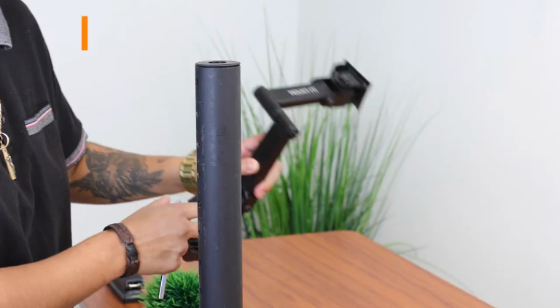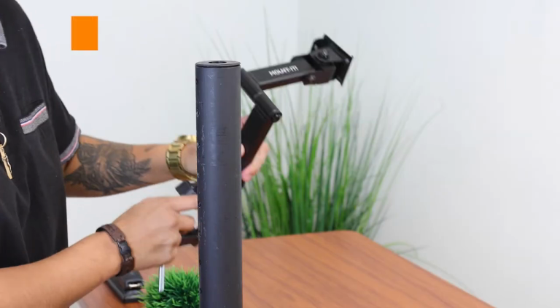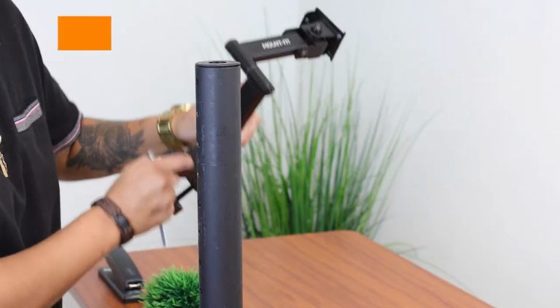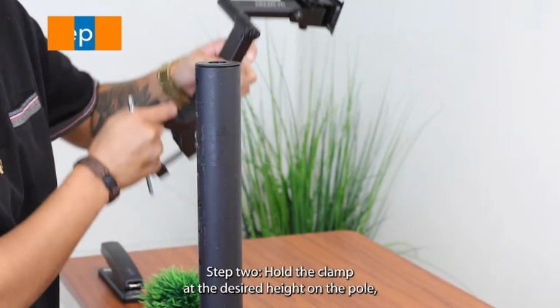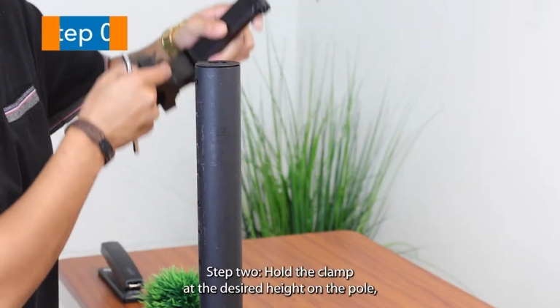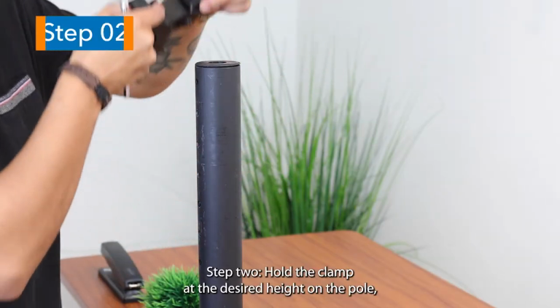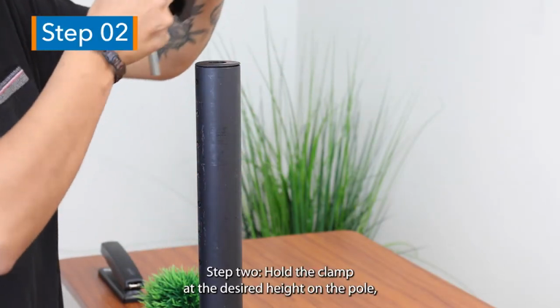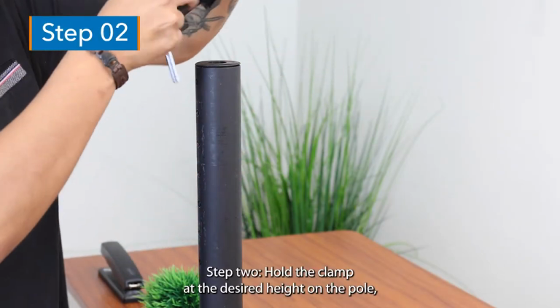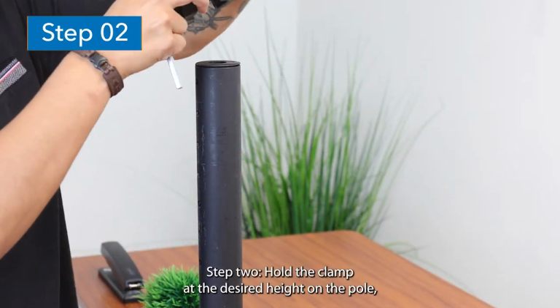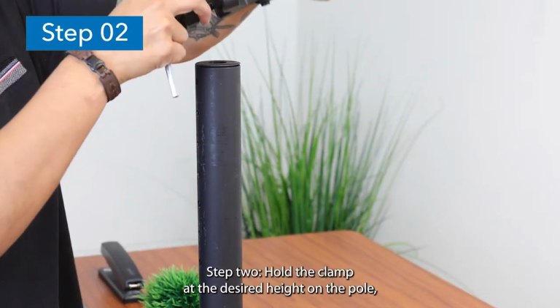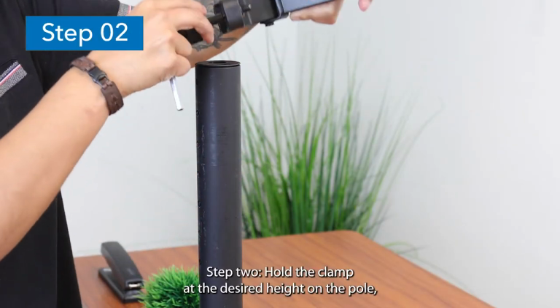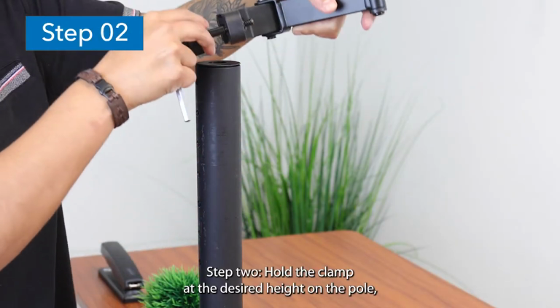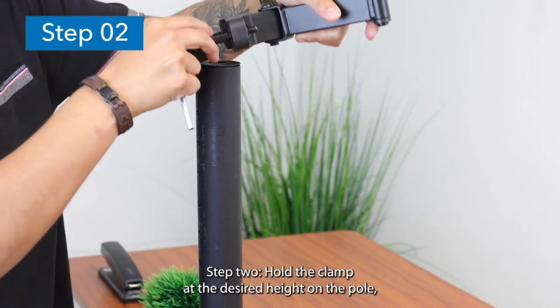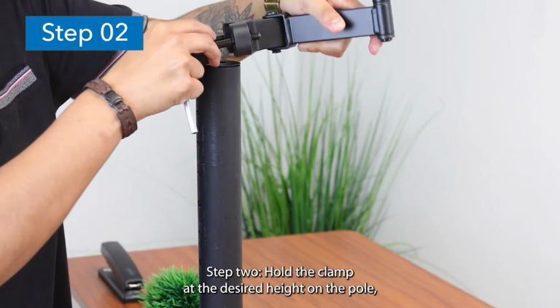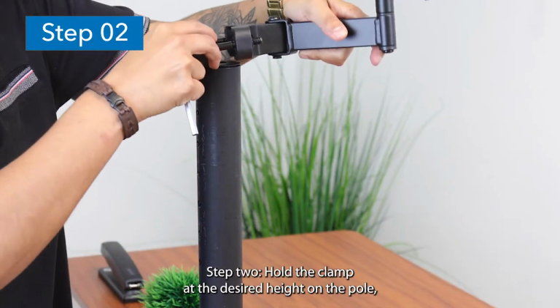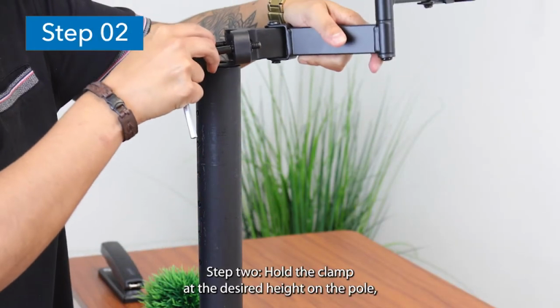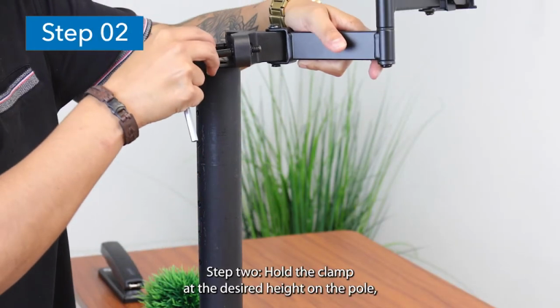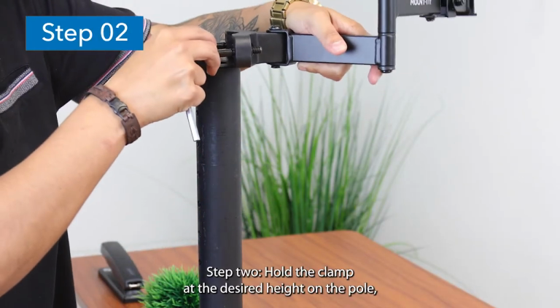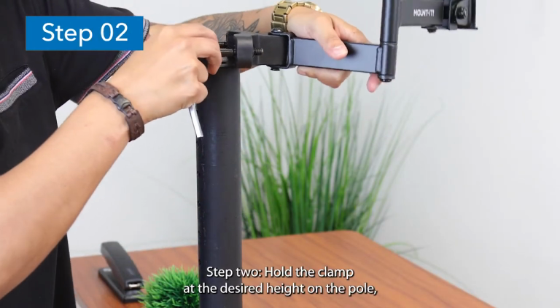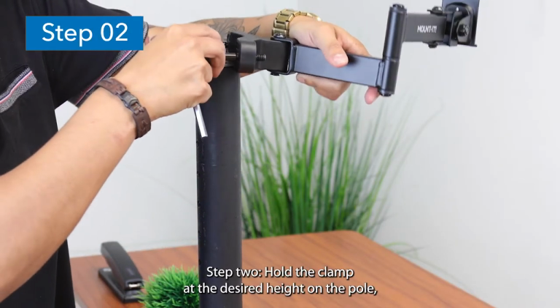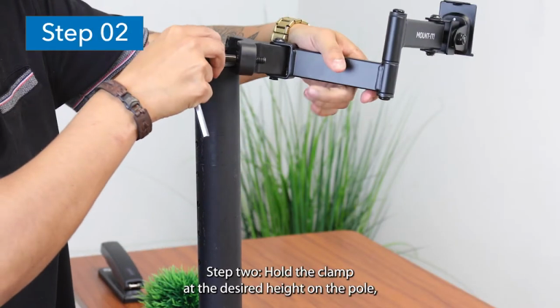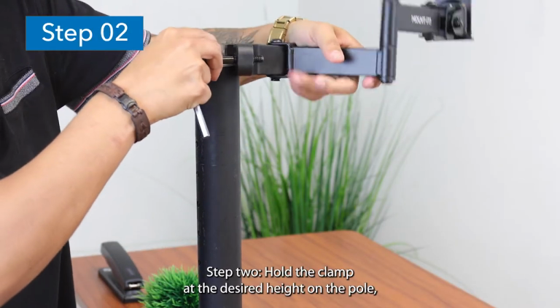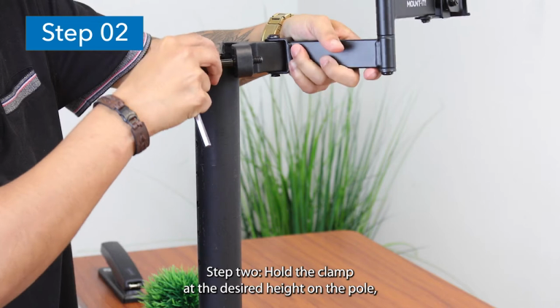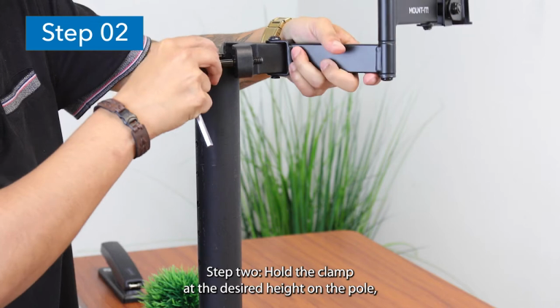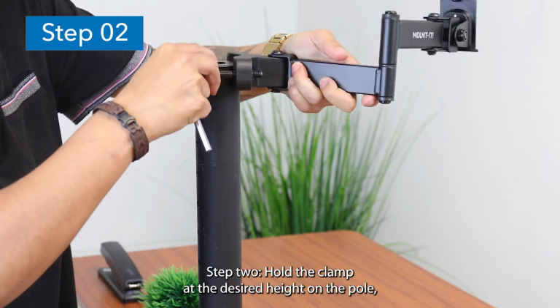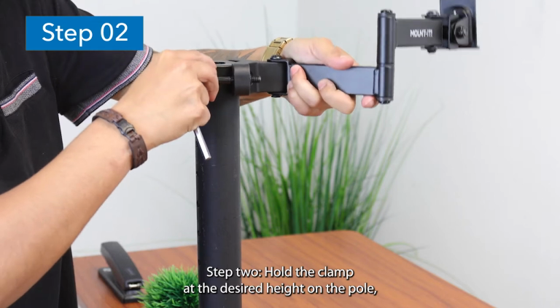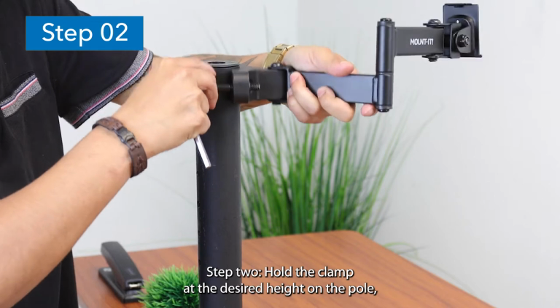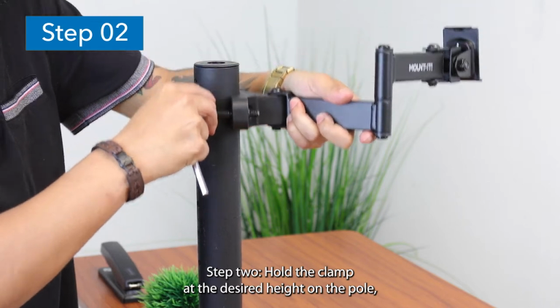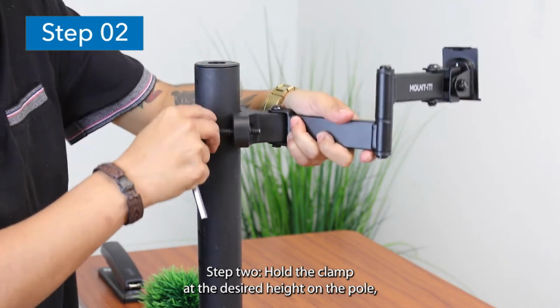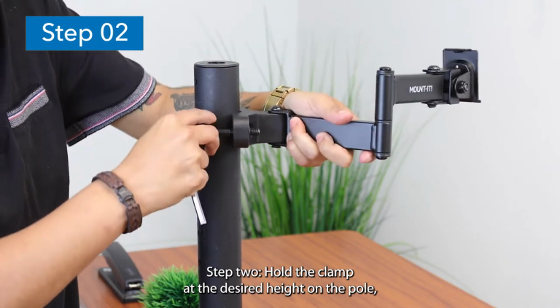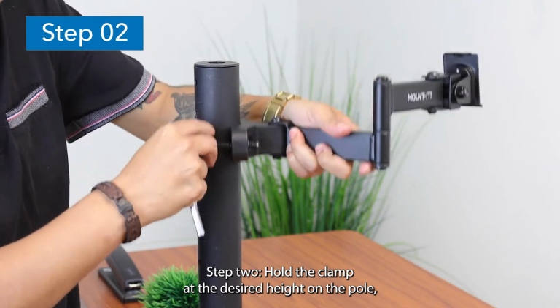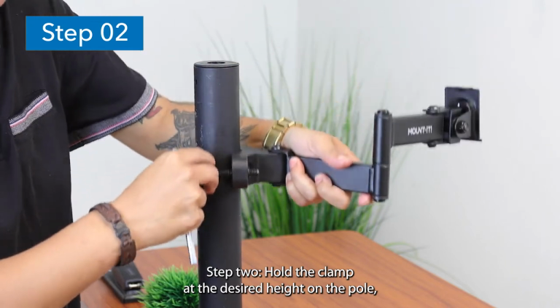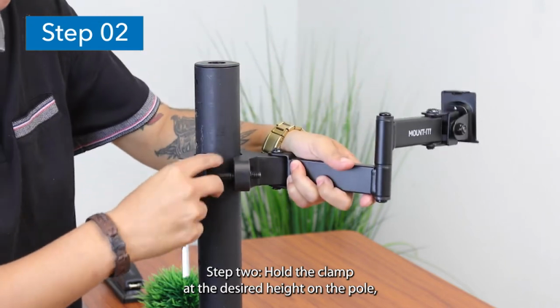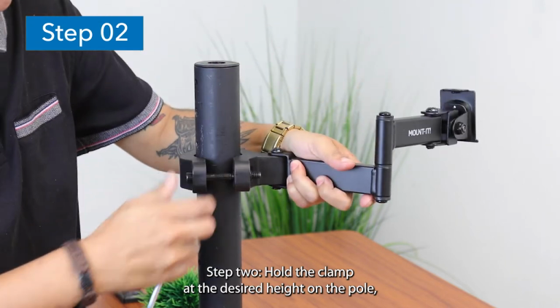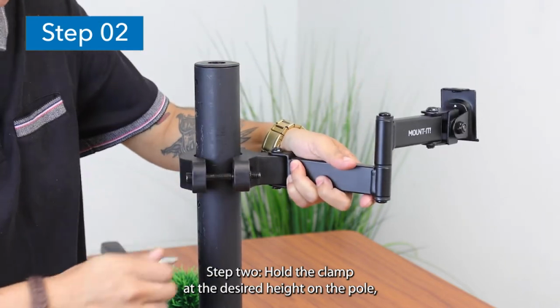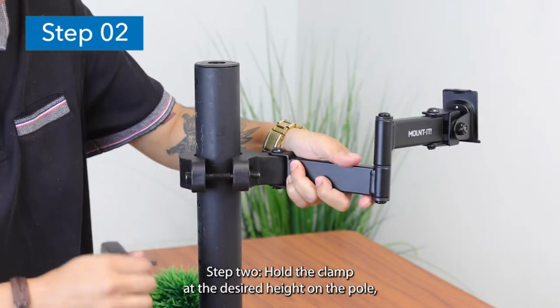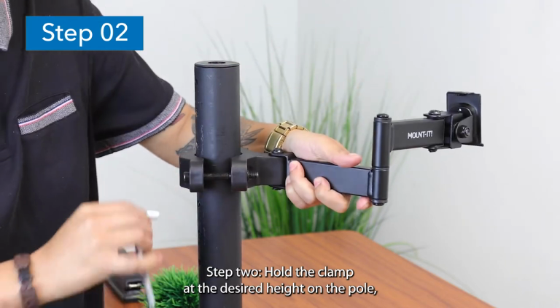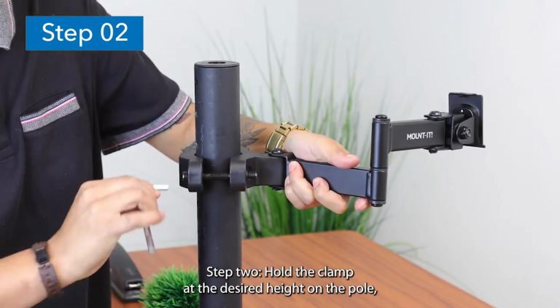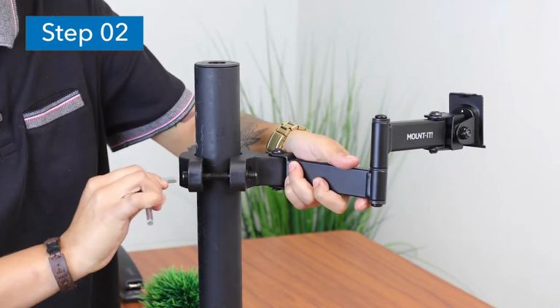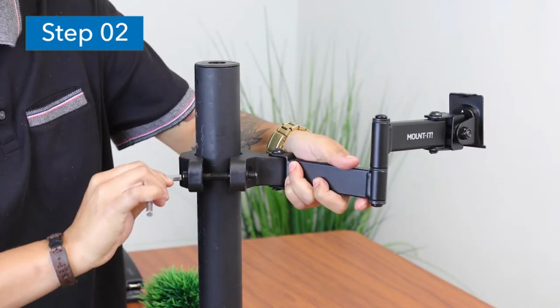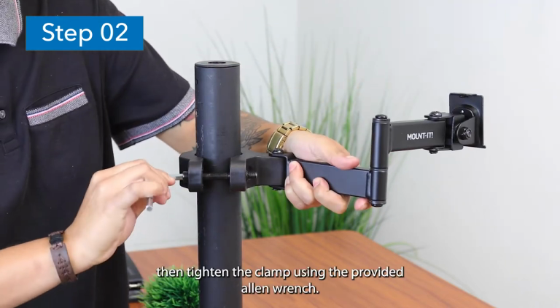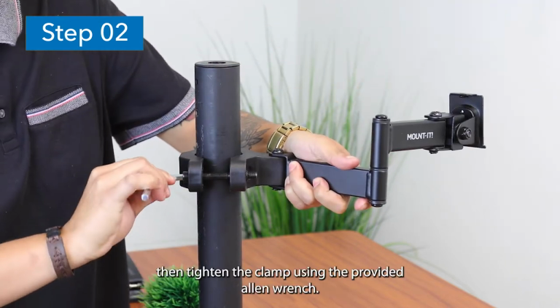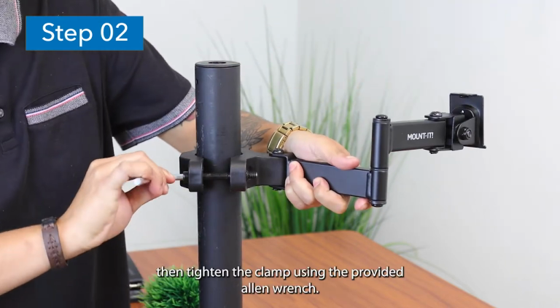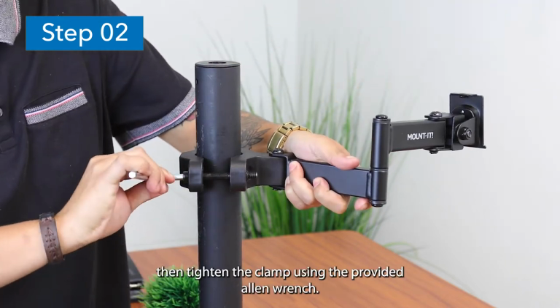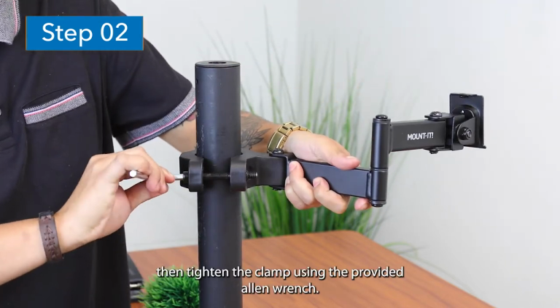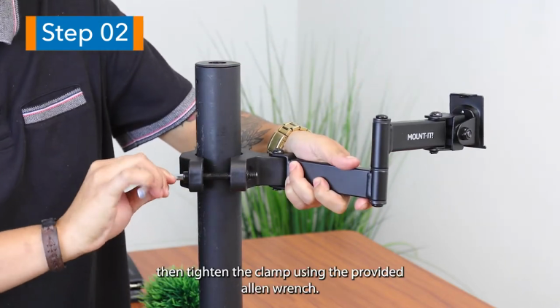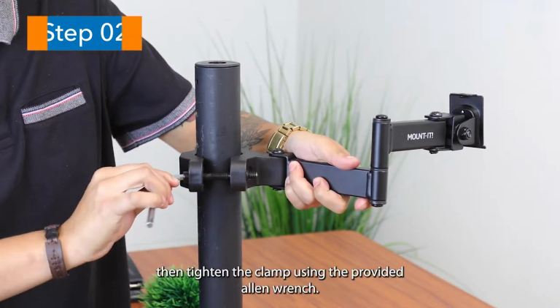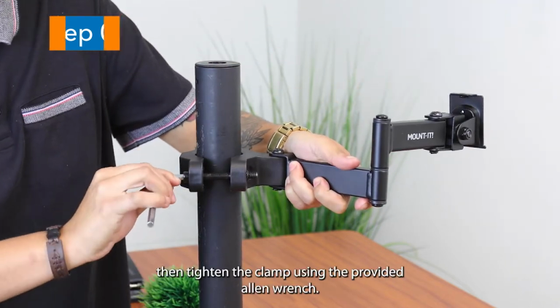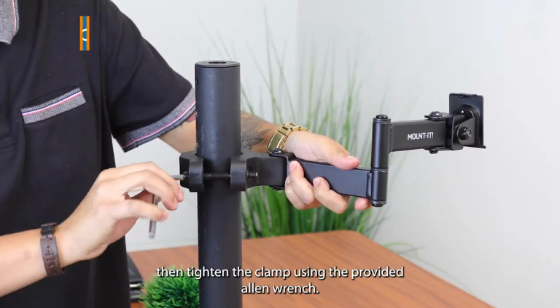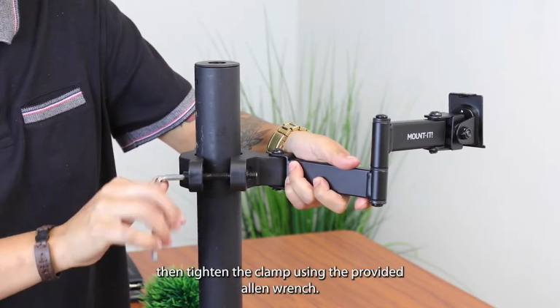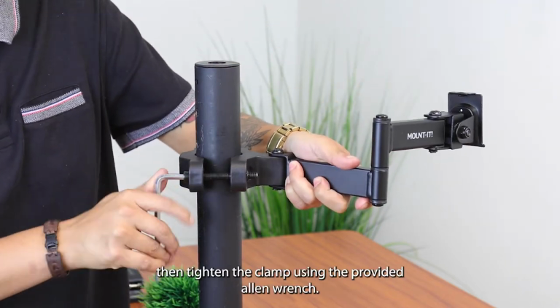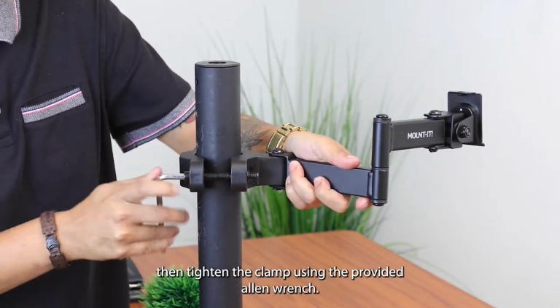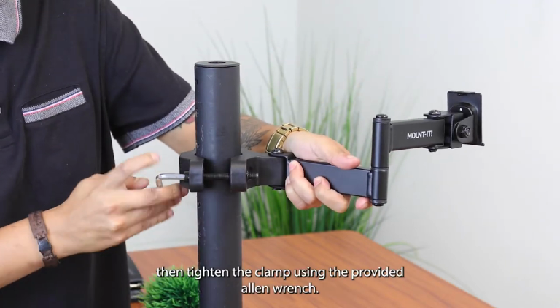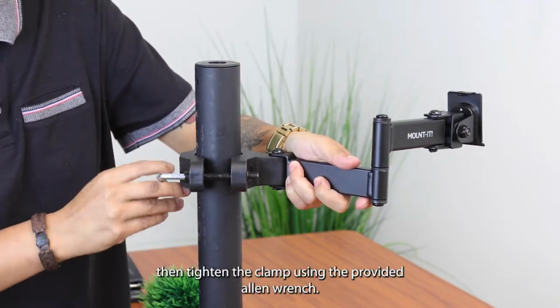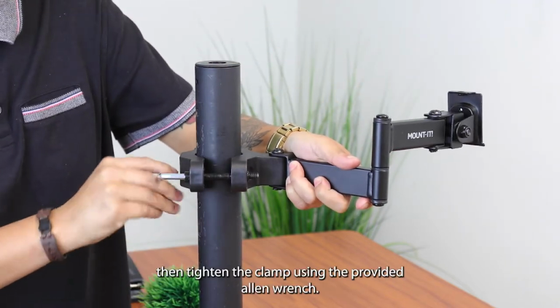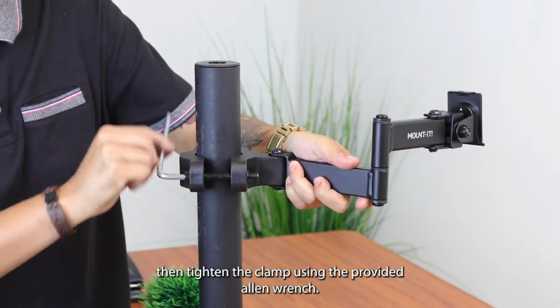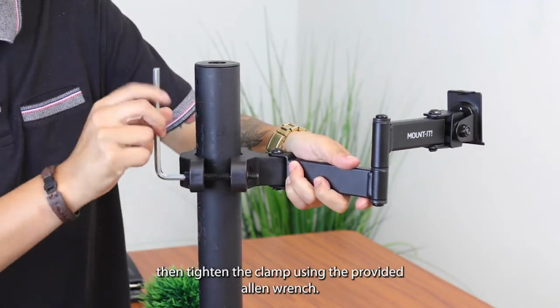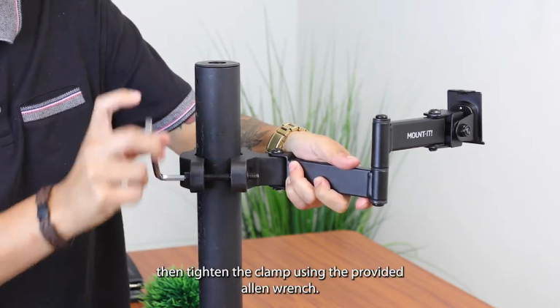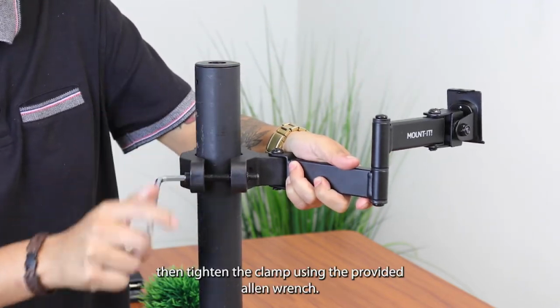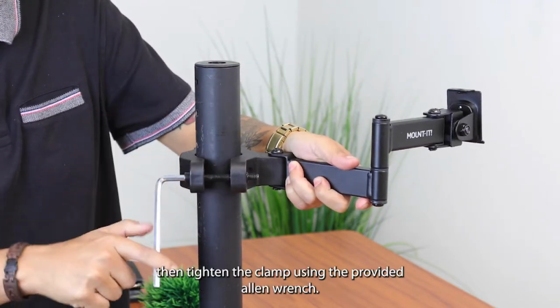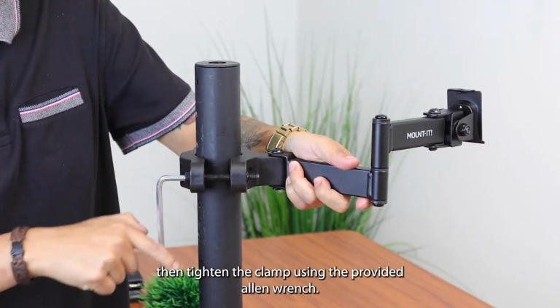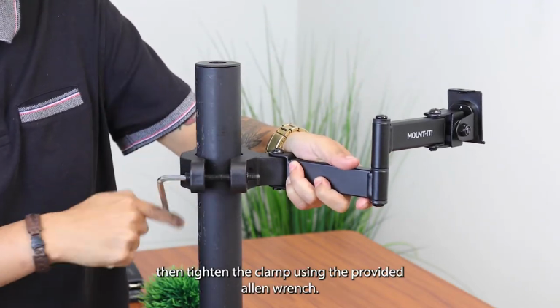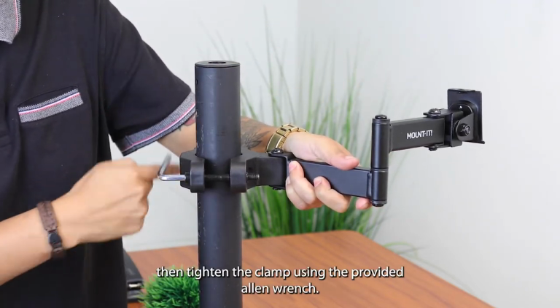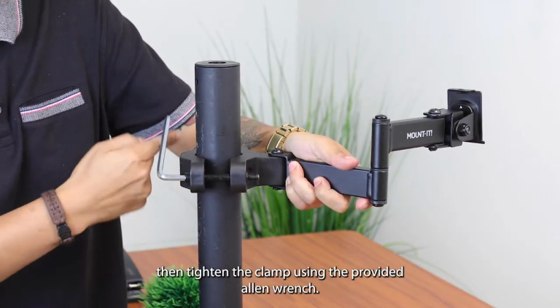Step 2: Hold the clamp at the desired height on the pole, then tighten the clamp using the provided Allen wrench.